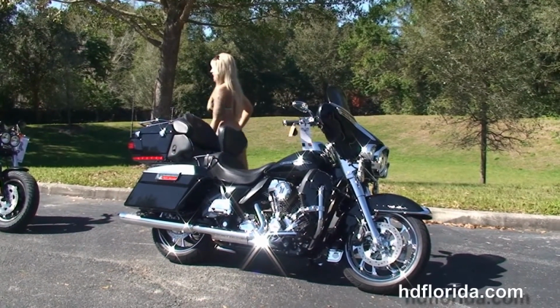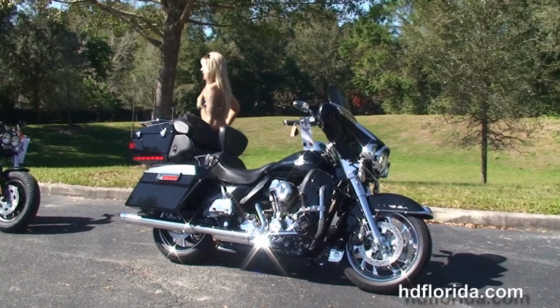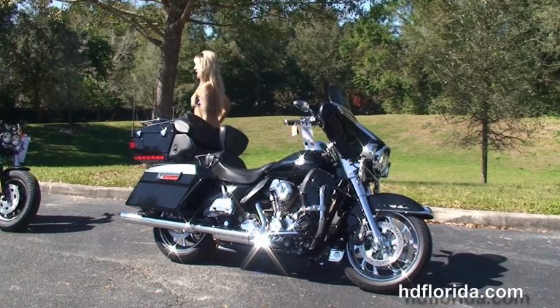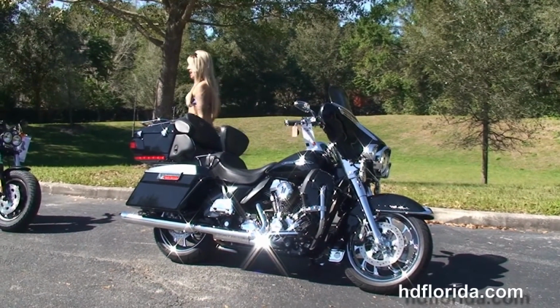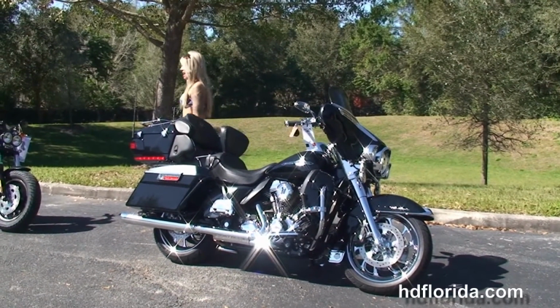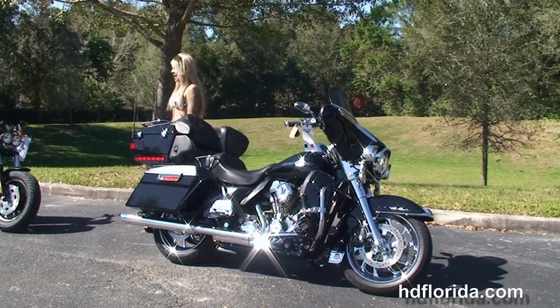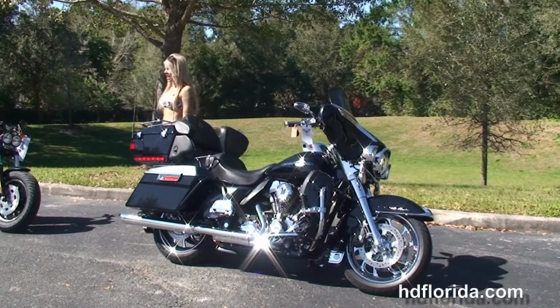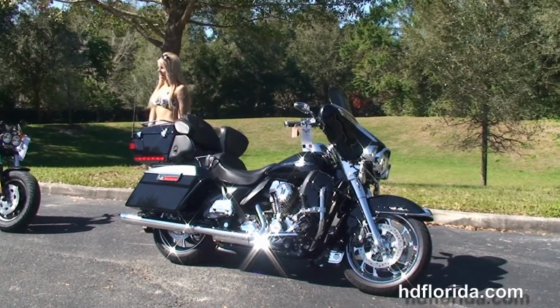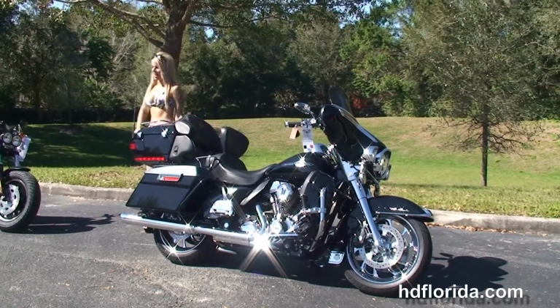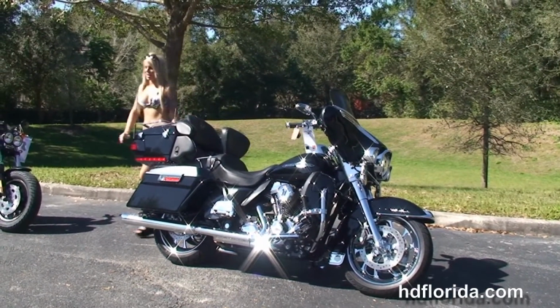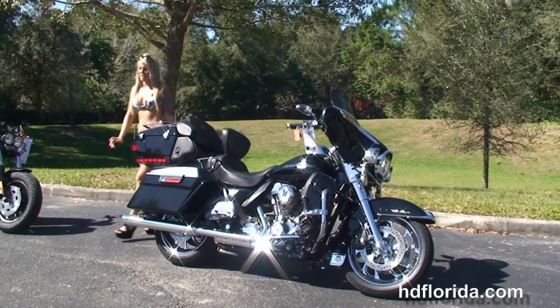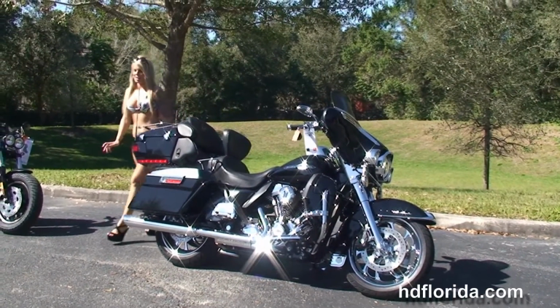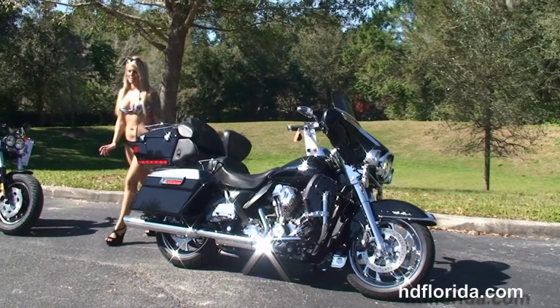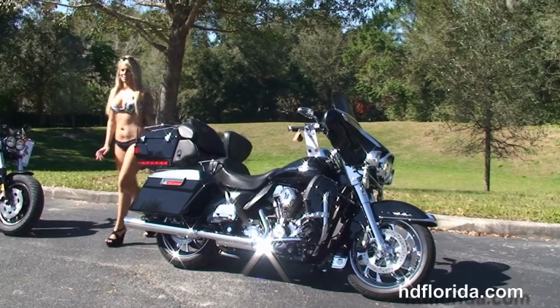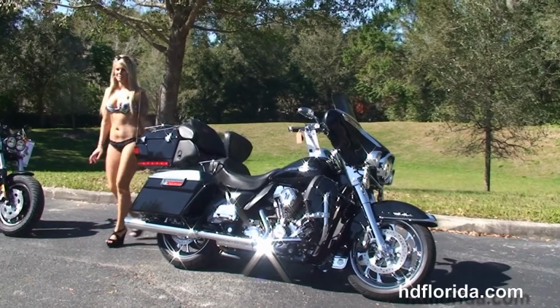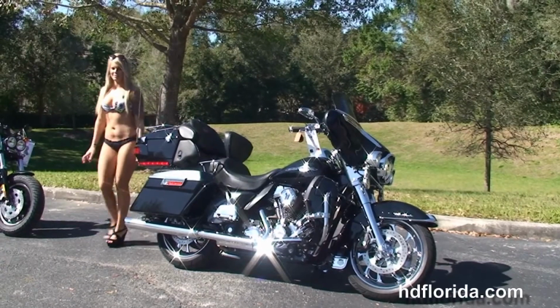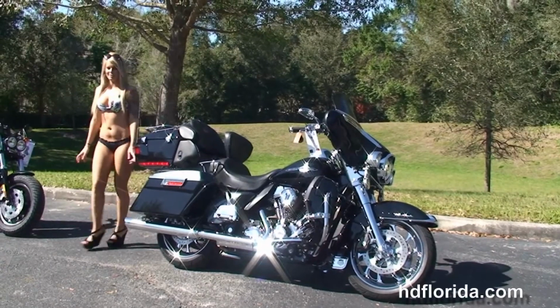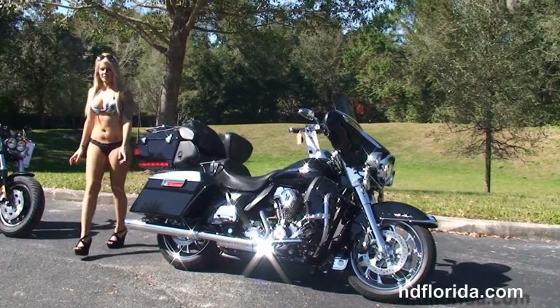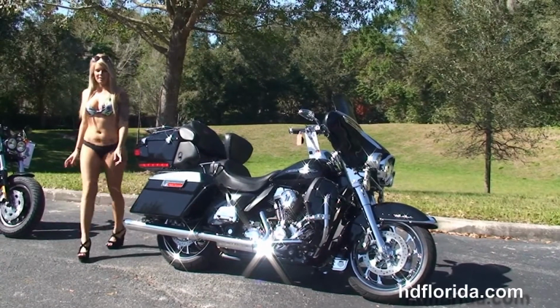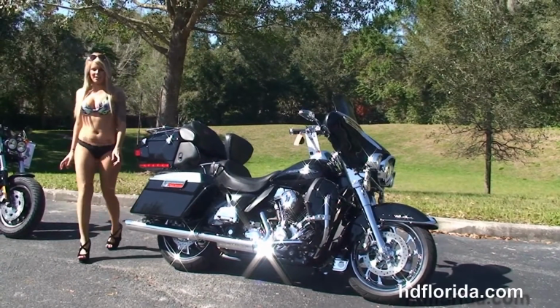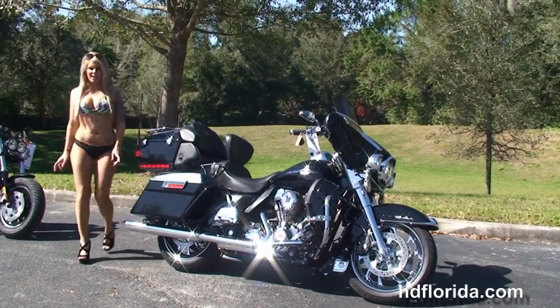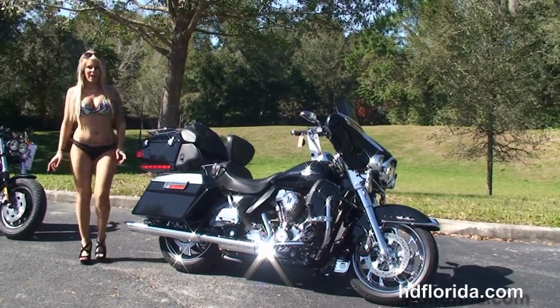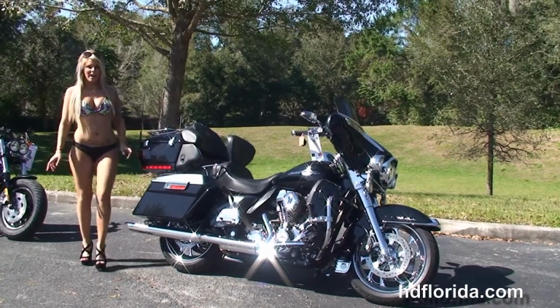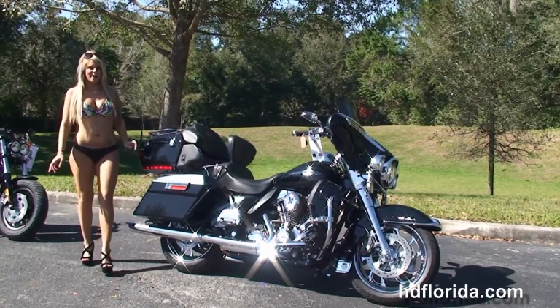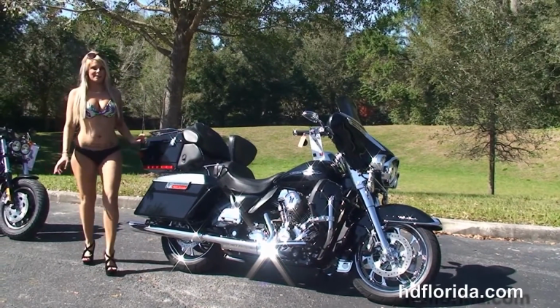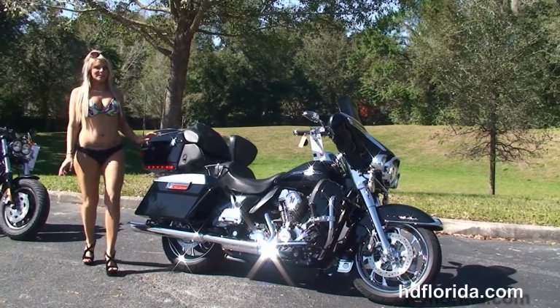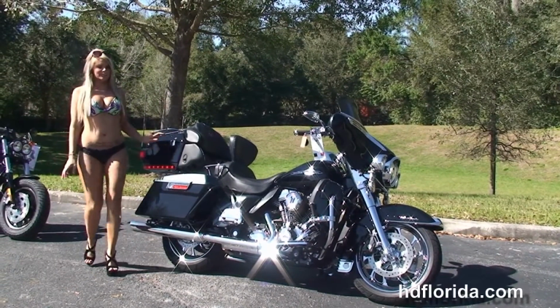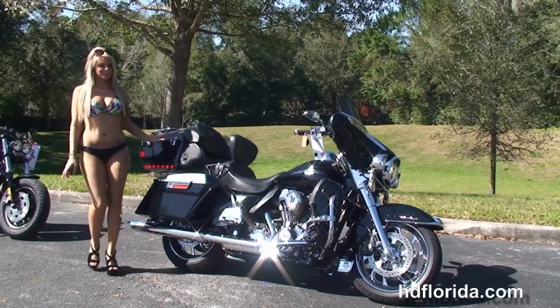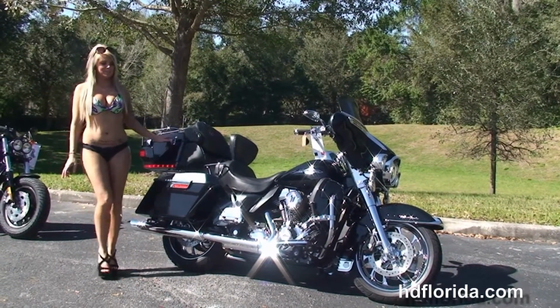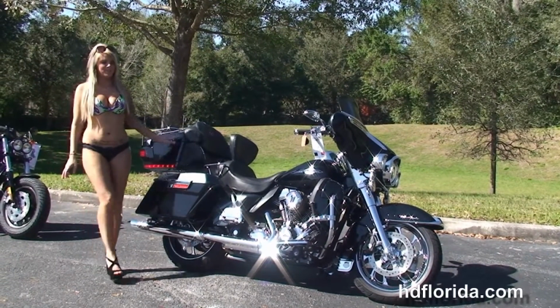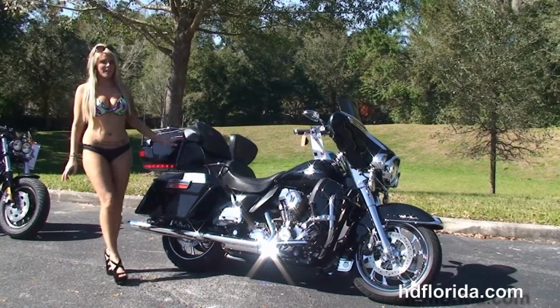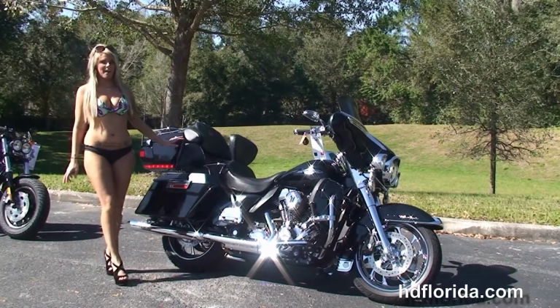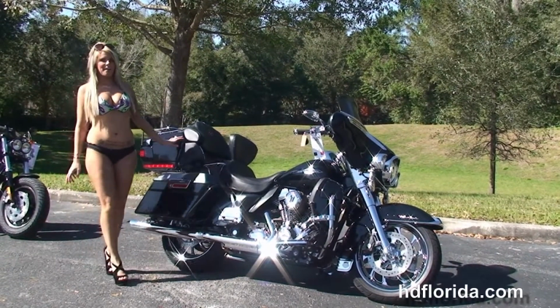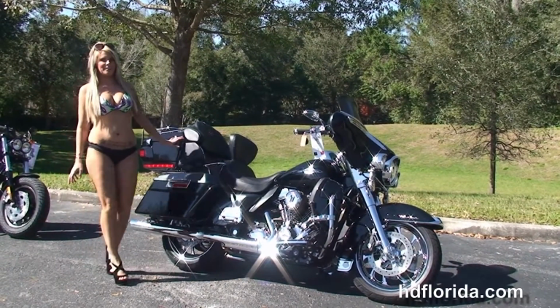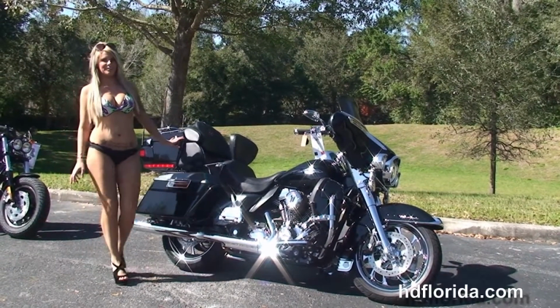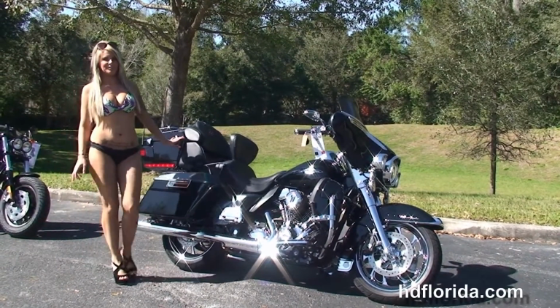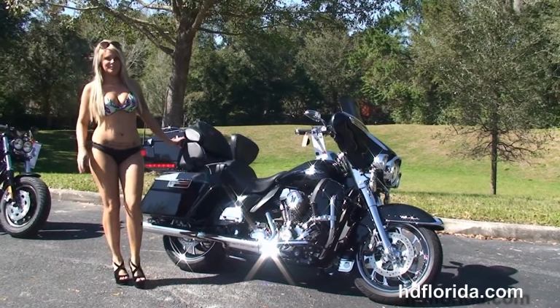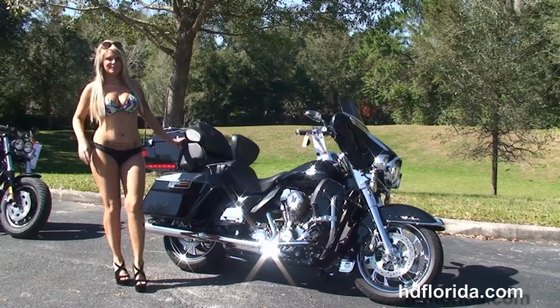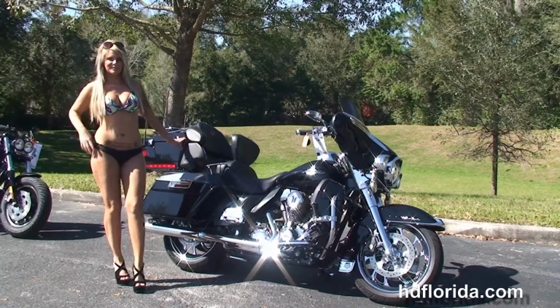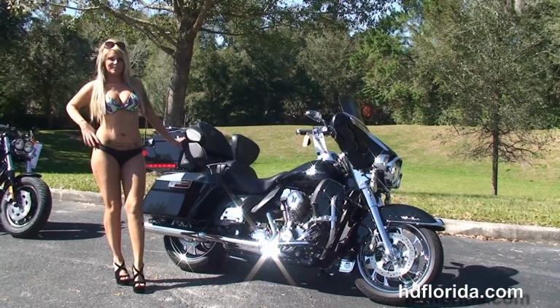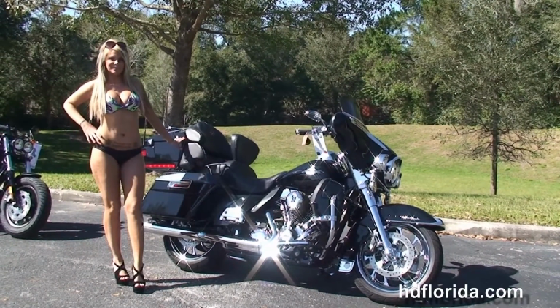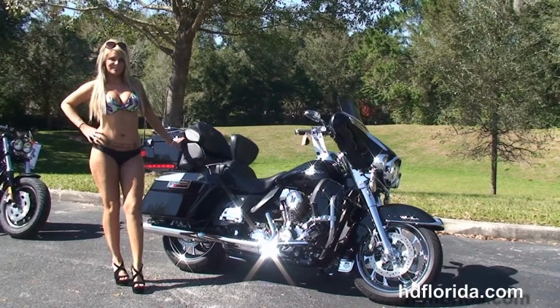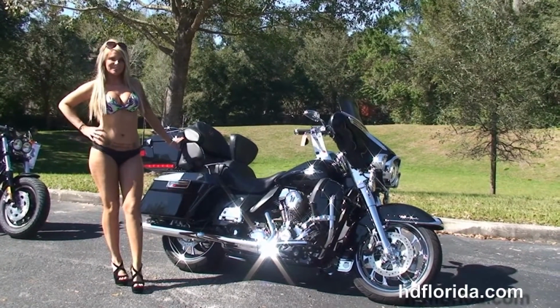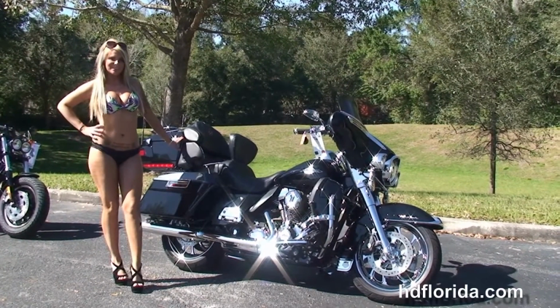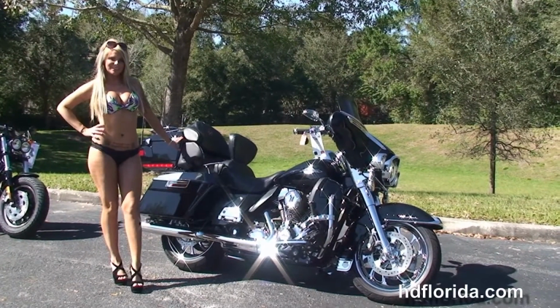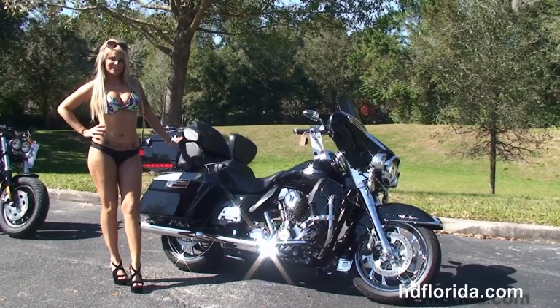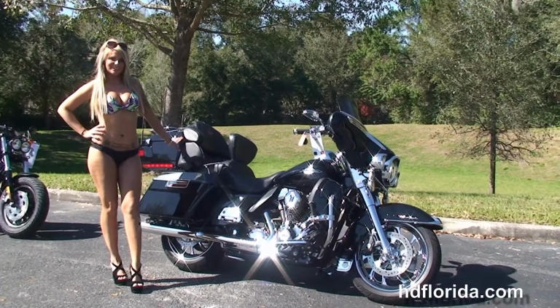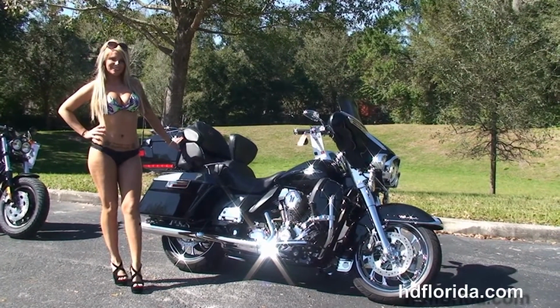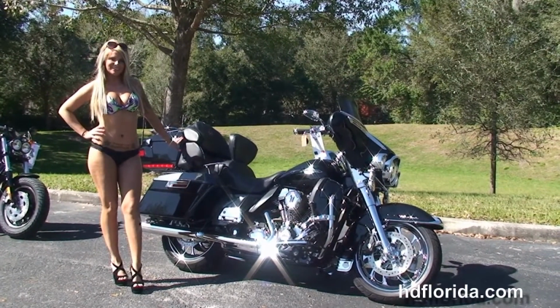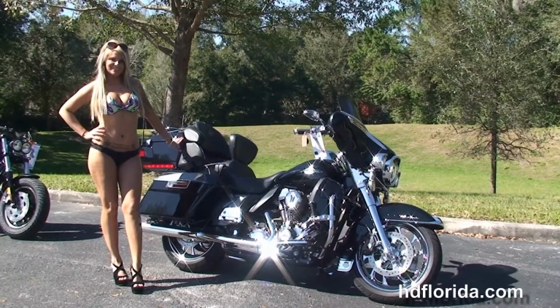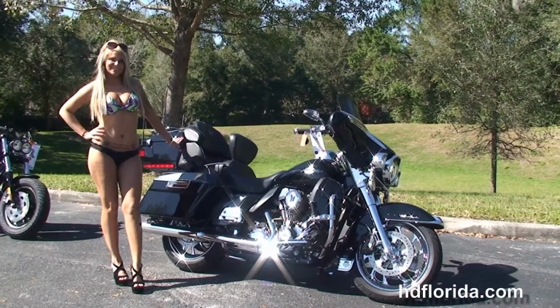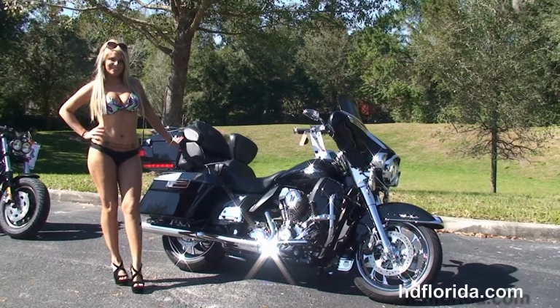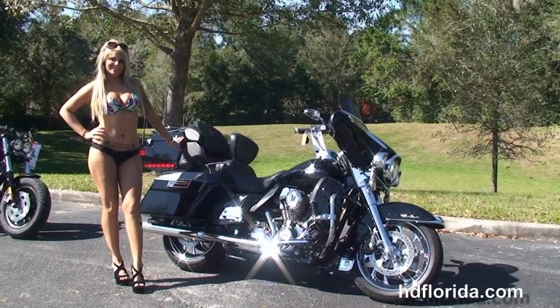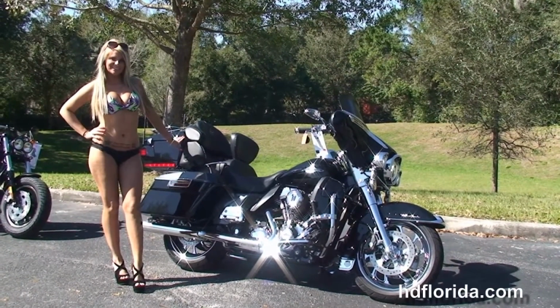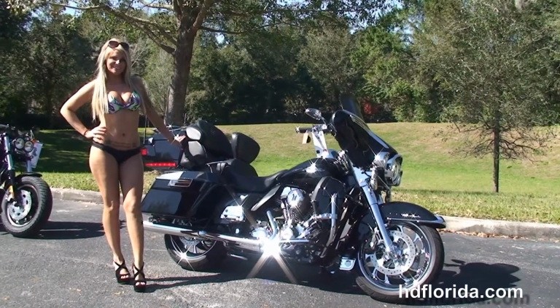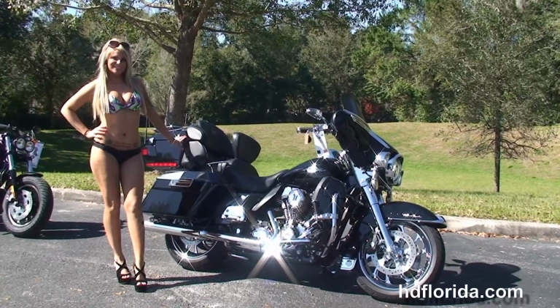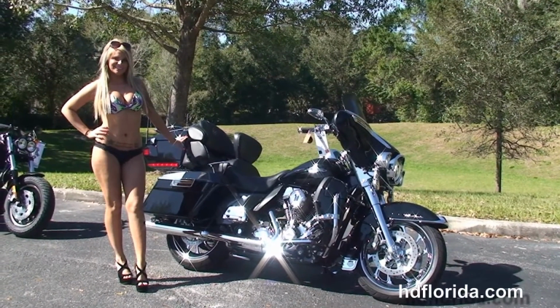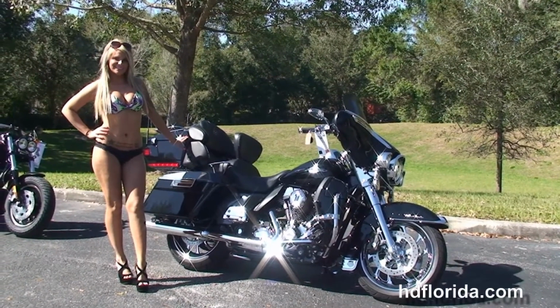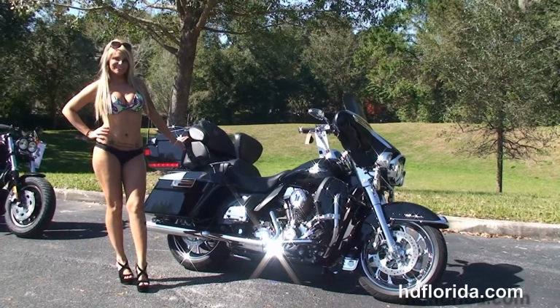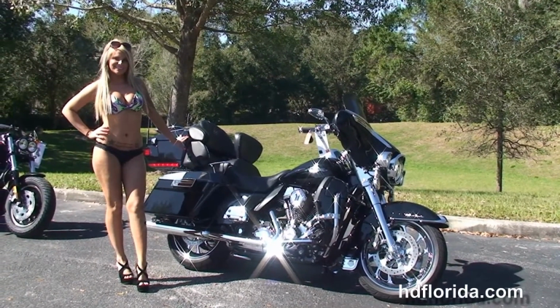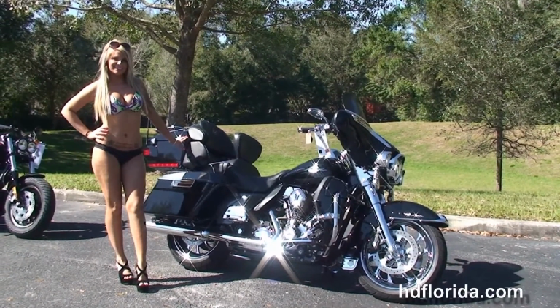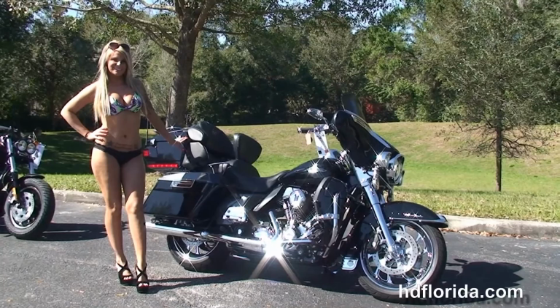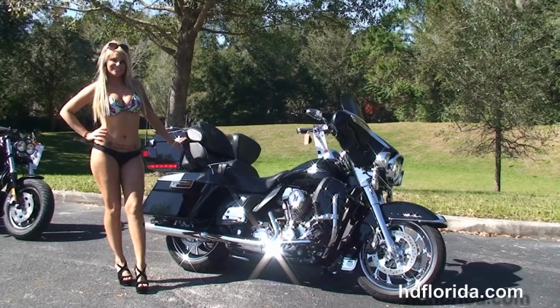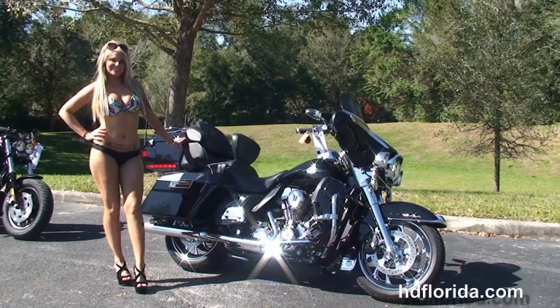Here at the world famous Harley-Davidson Newport Richey, all our bikes are fully serviced and safety inspected. We take anything on trade — cars, boats, campers, guns, jewelry, artwork — you name it, we take it, as long as we don't have to feed it.